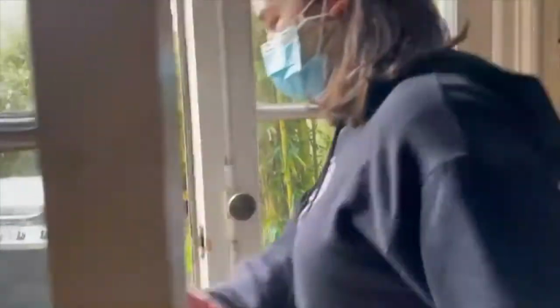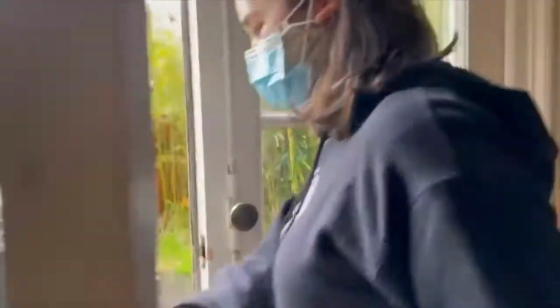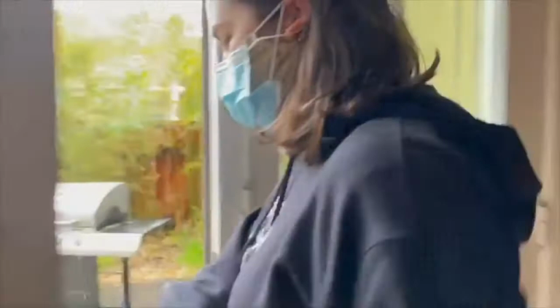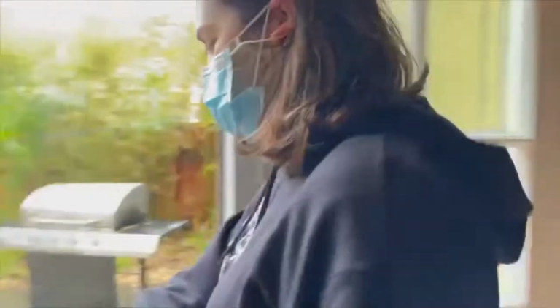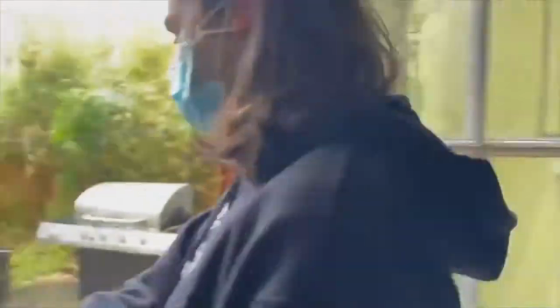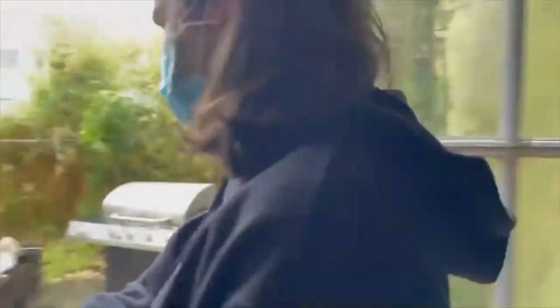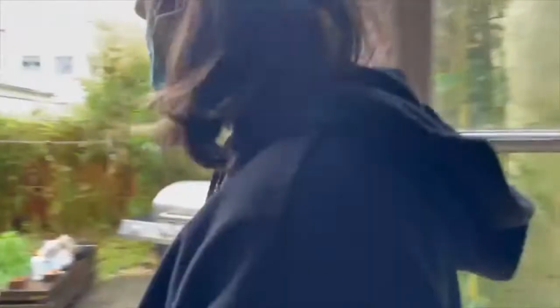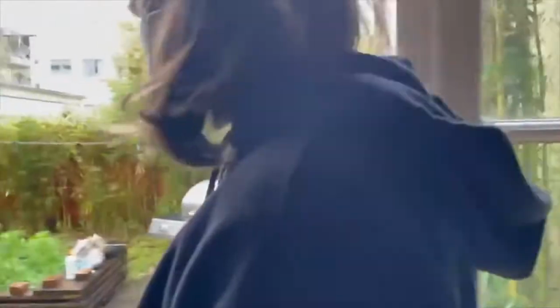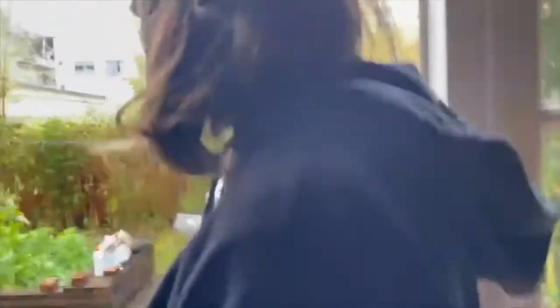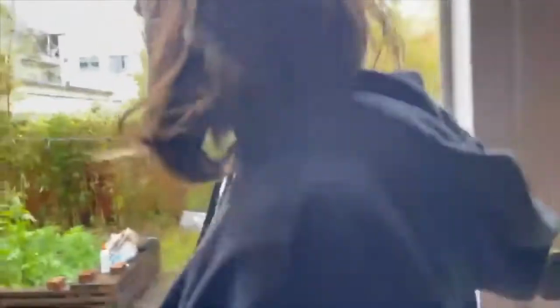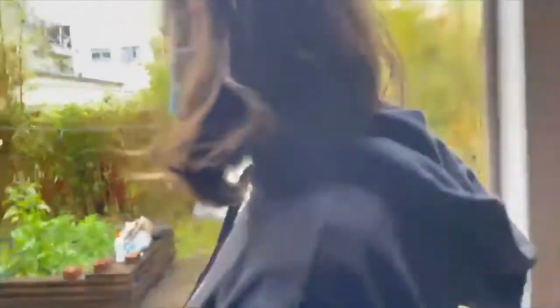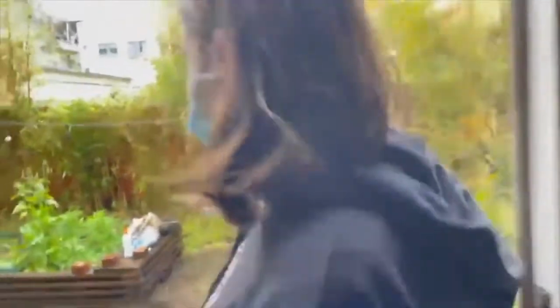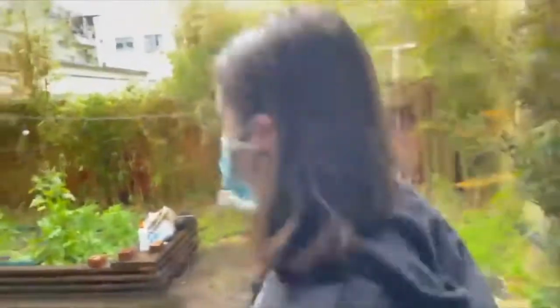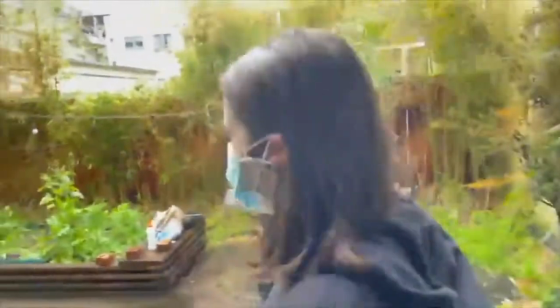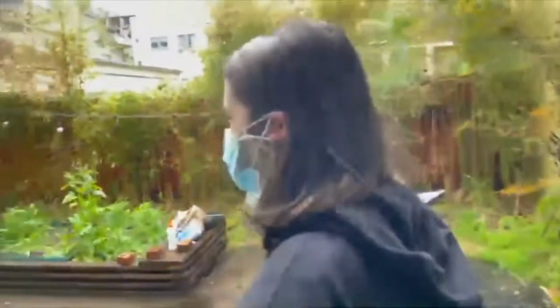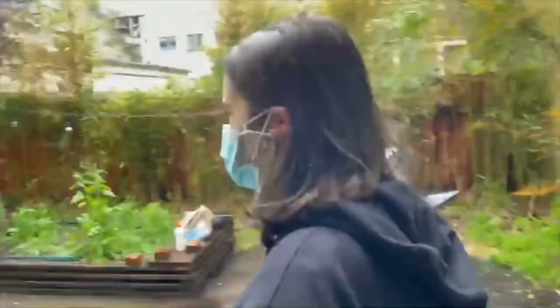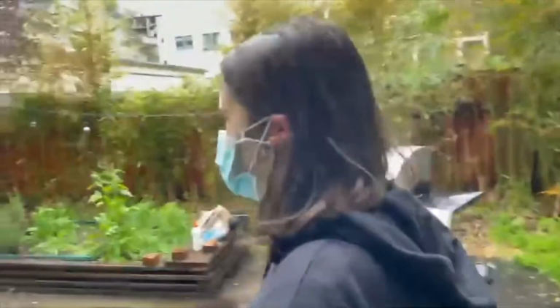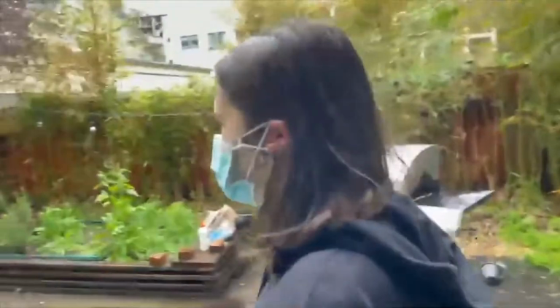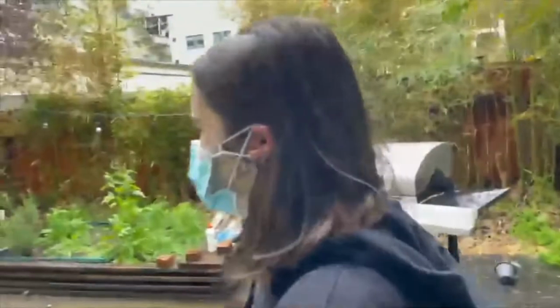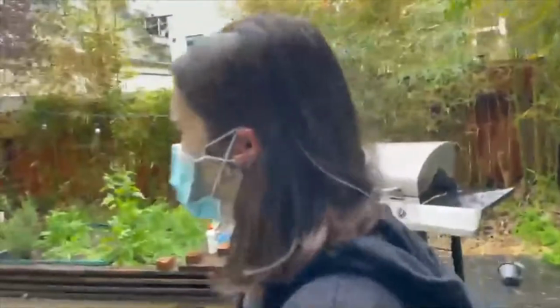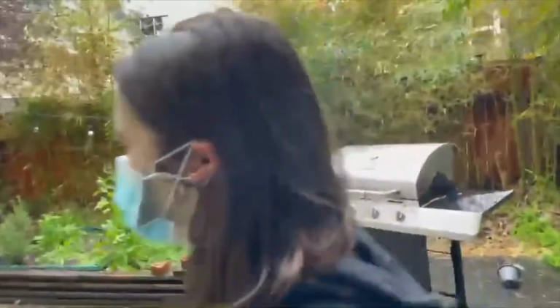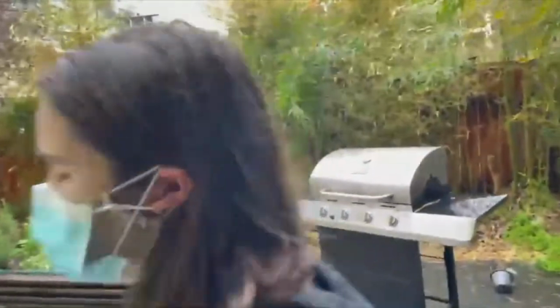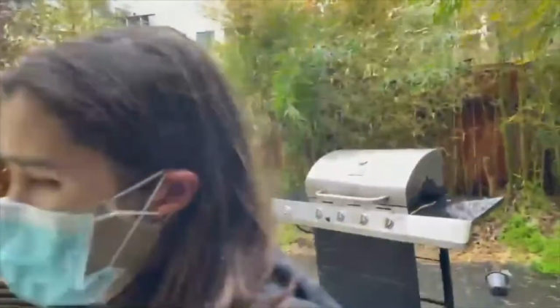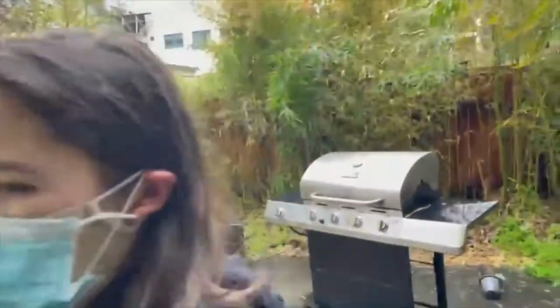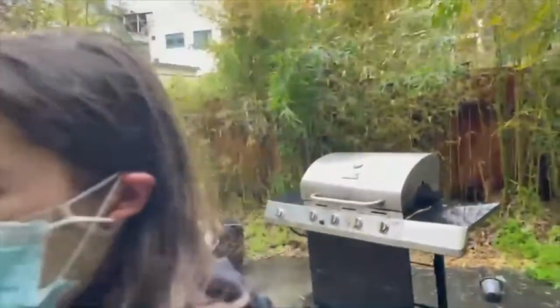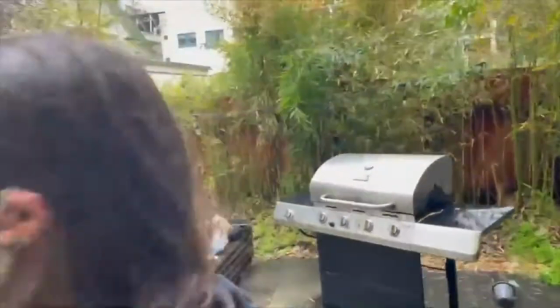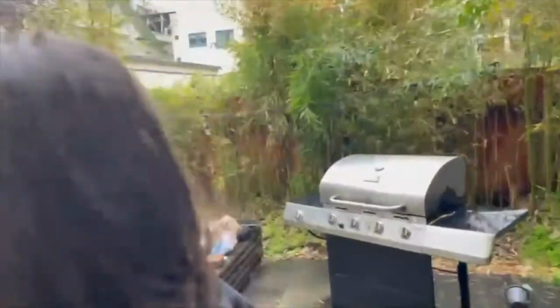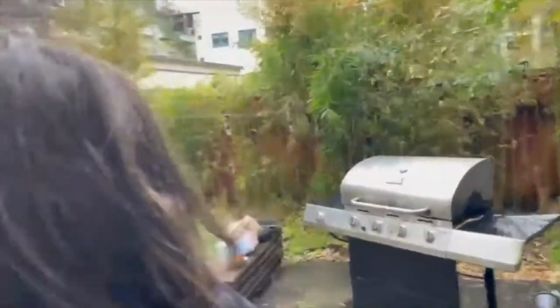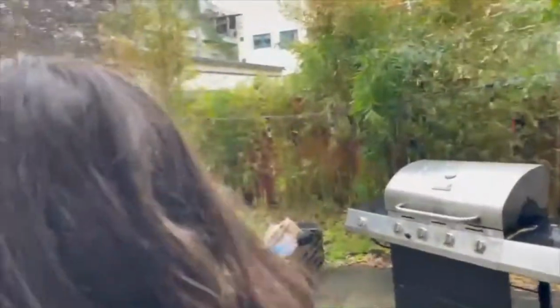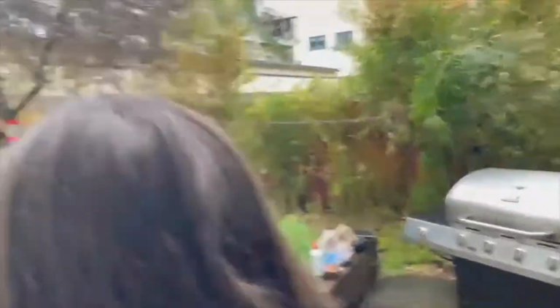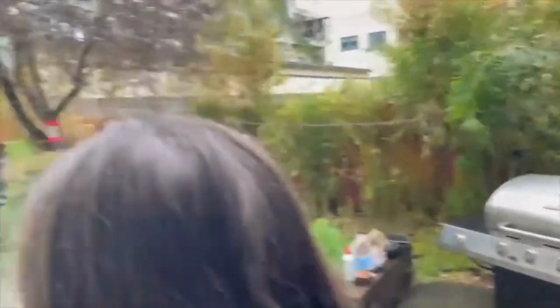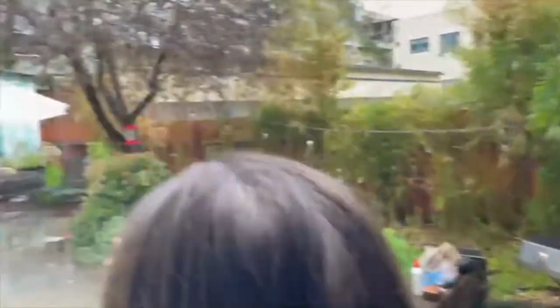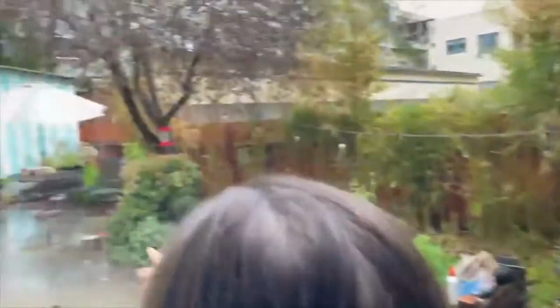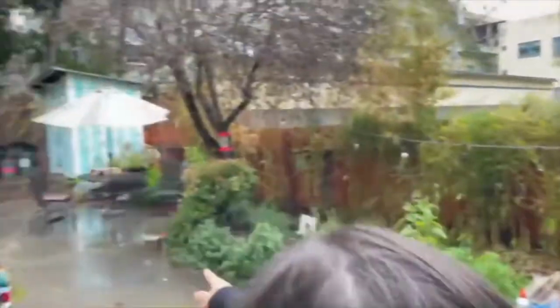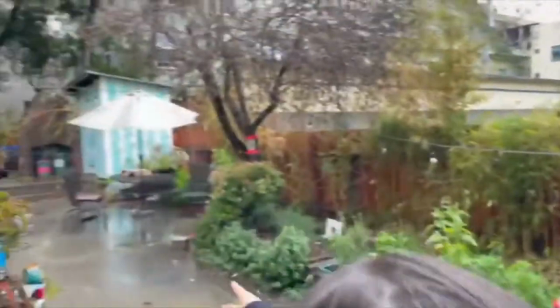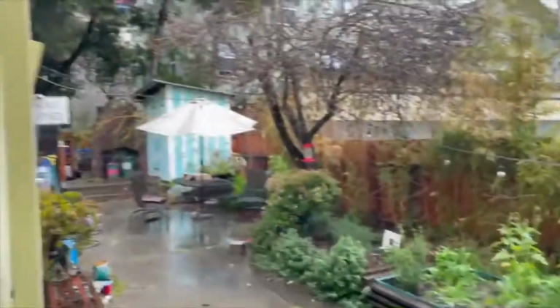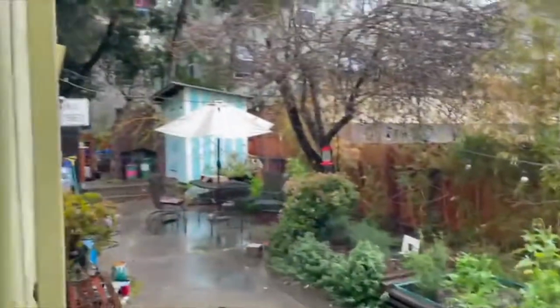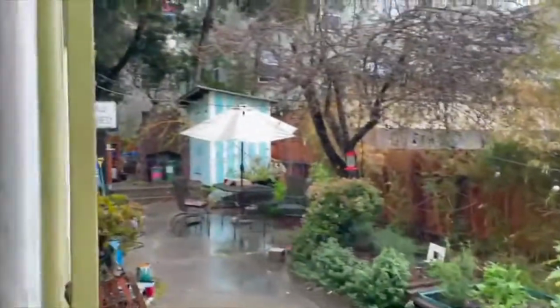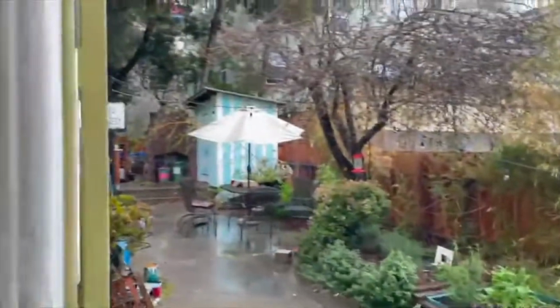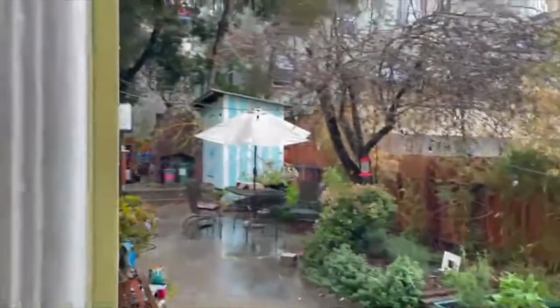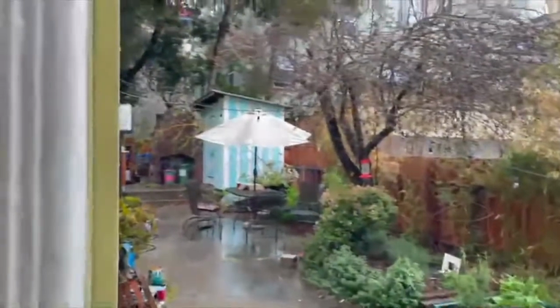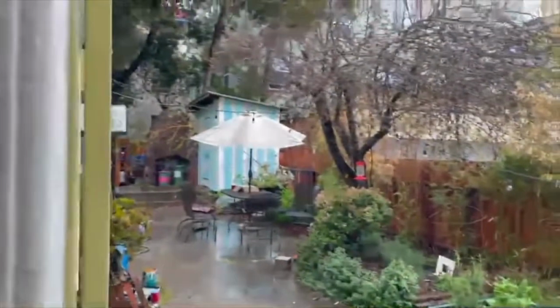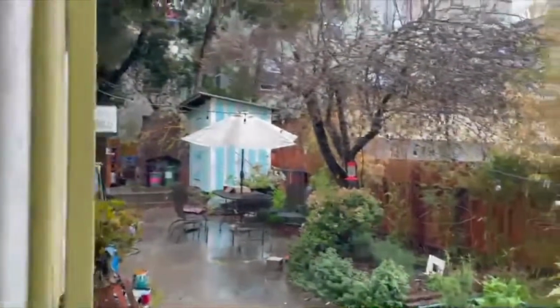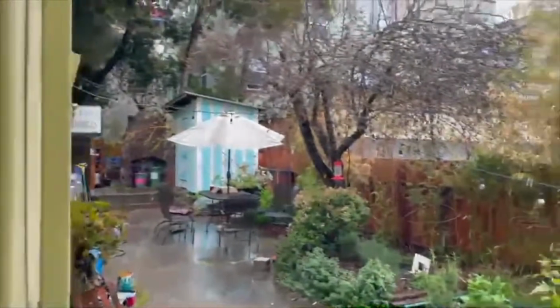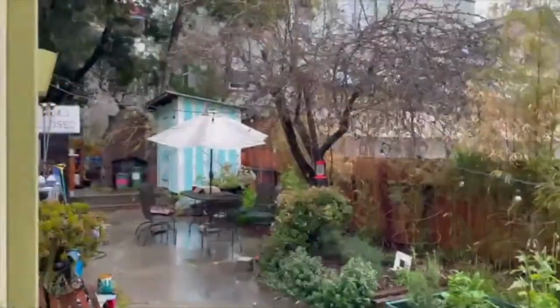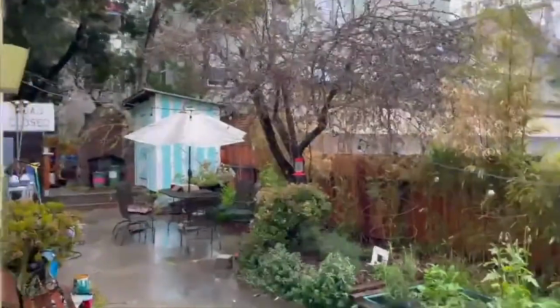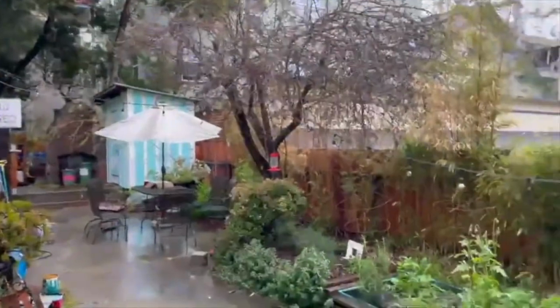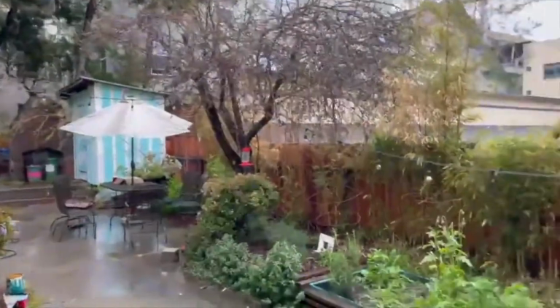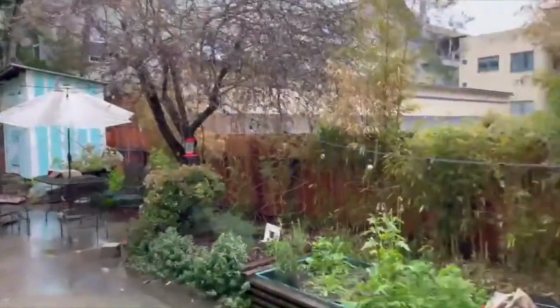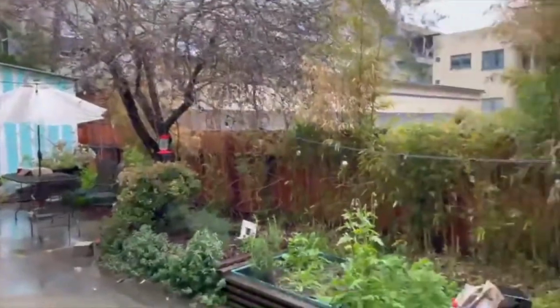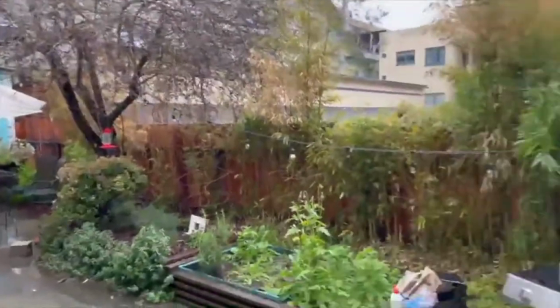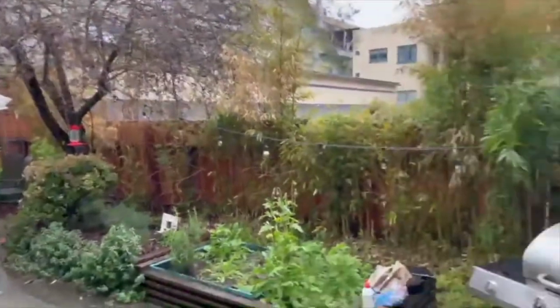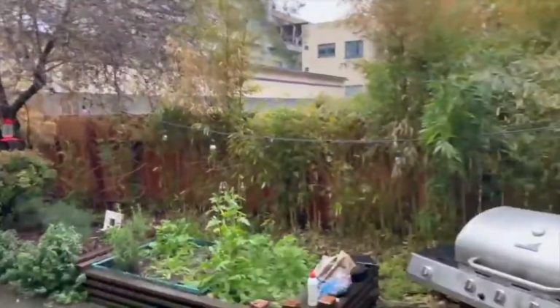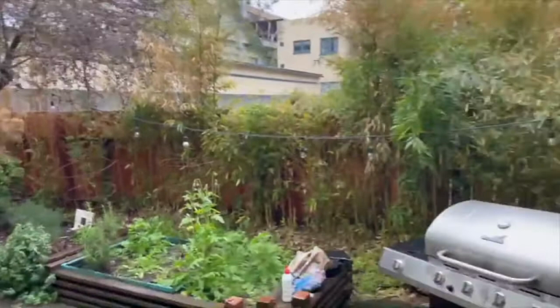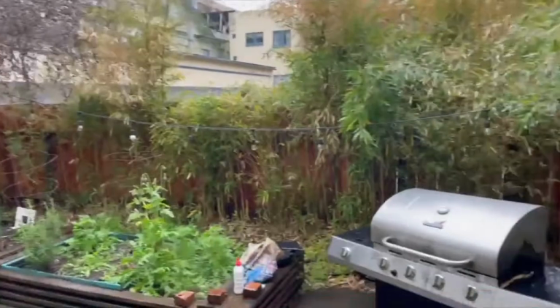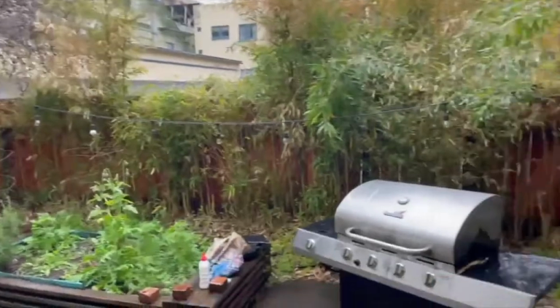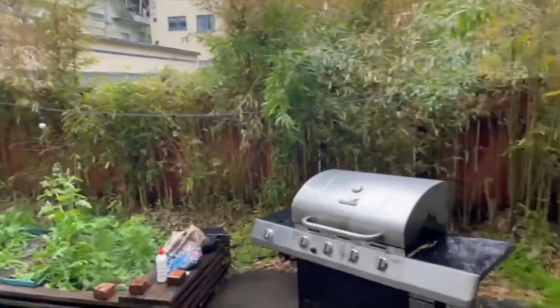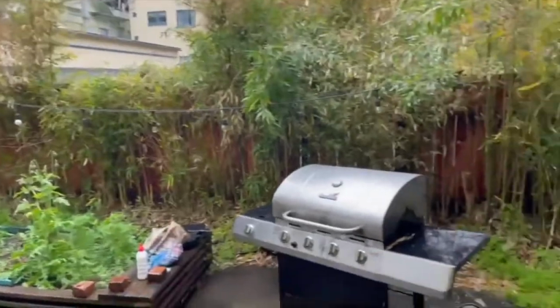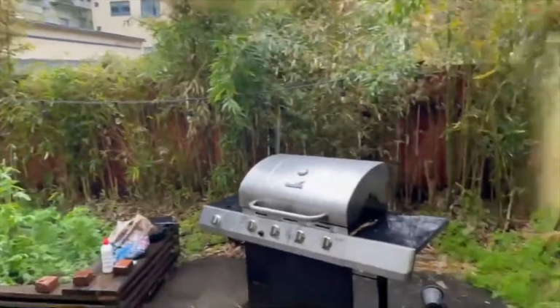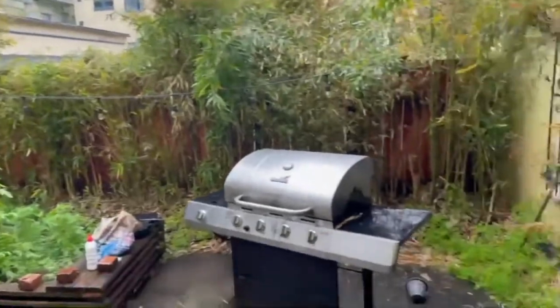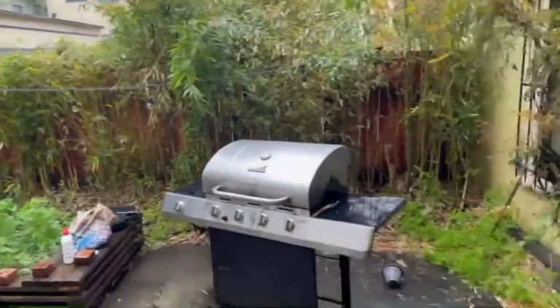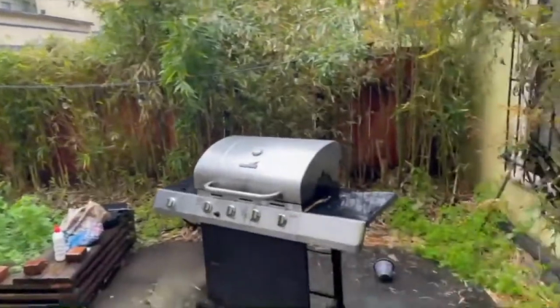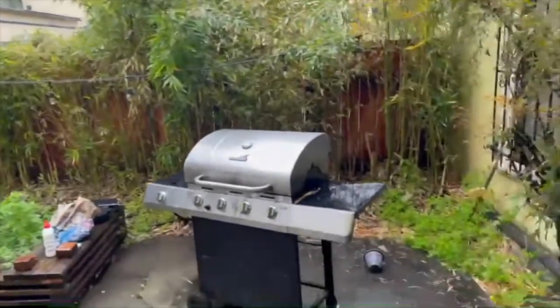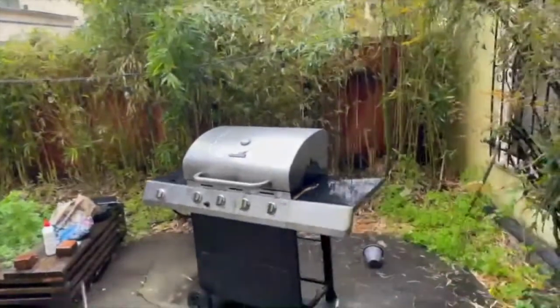Here's their outdoor space. They have a table over here and a garden and a grill. They have a lot of barbecues.